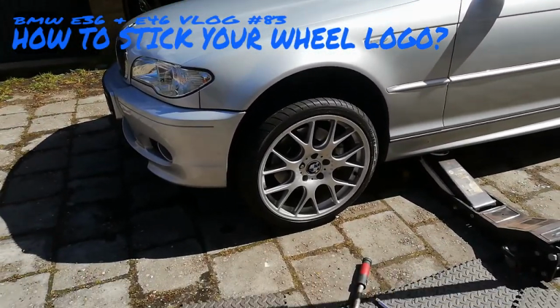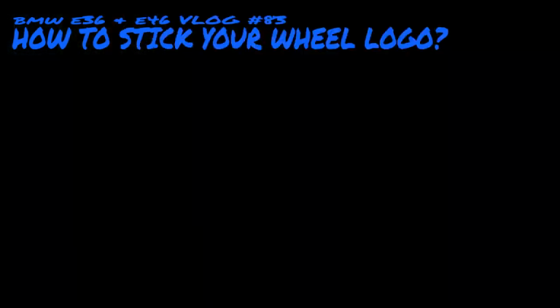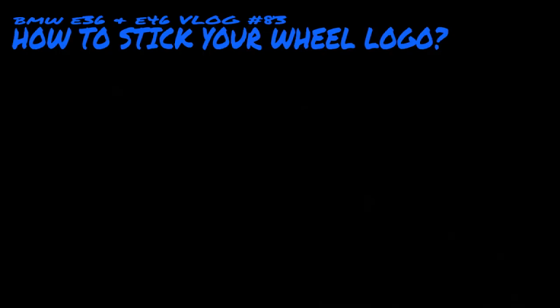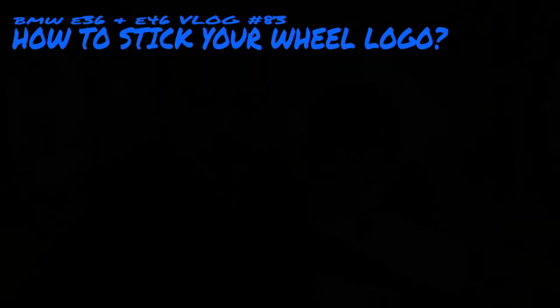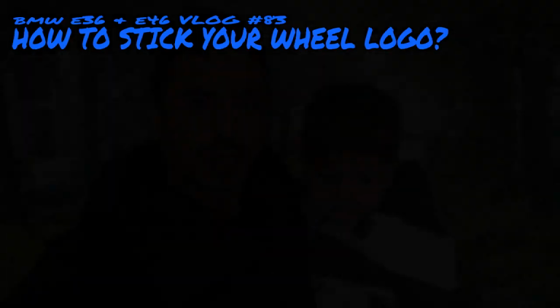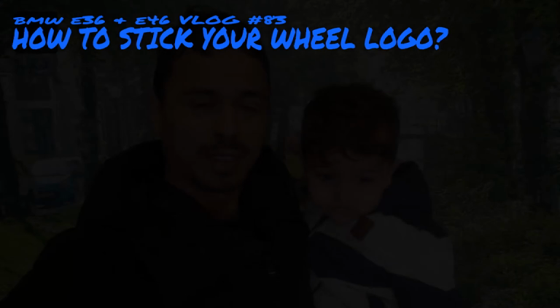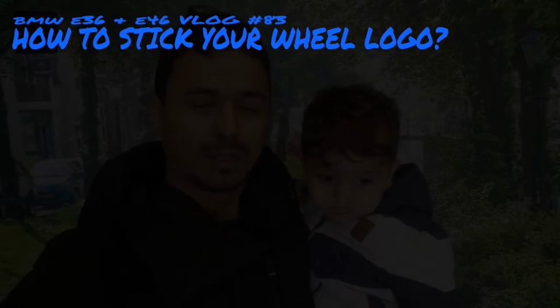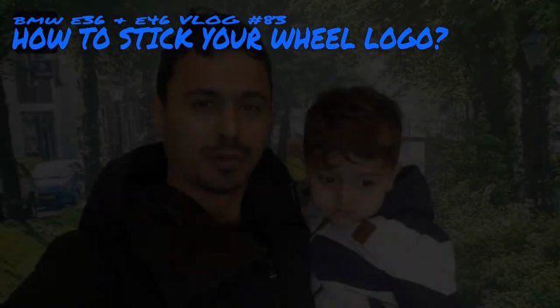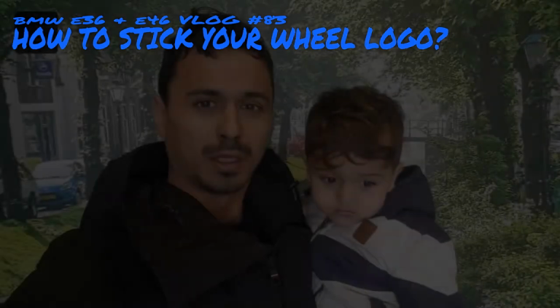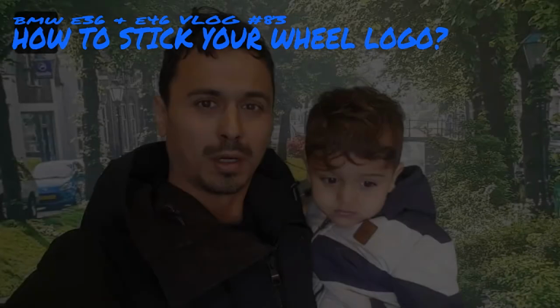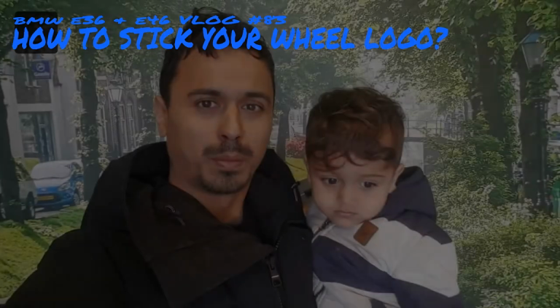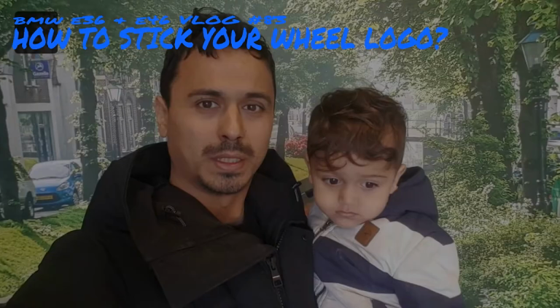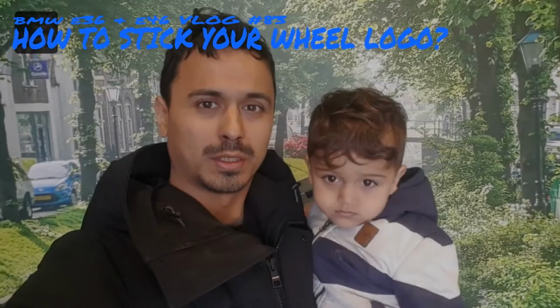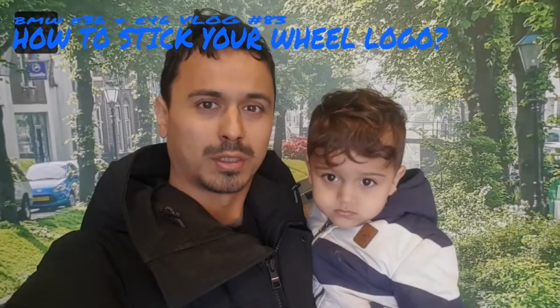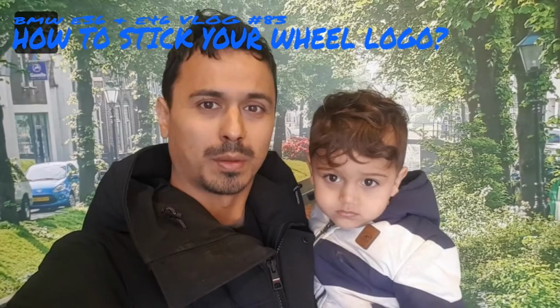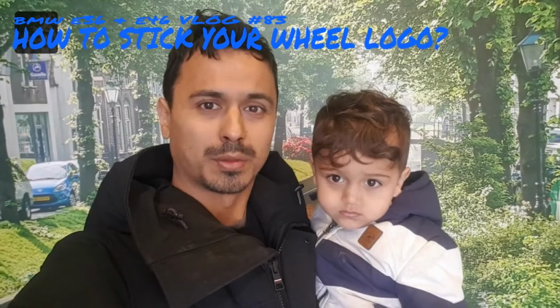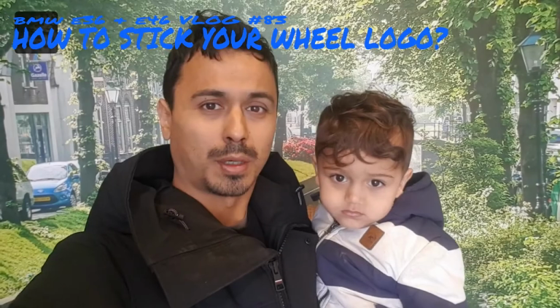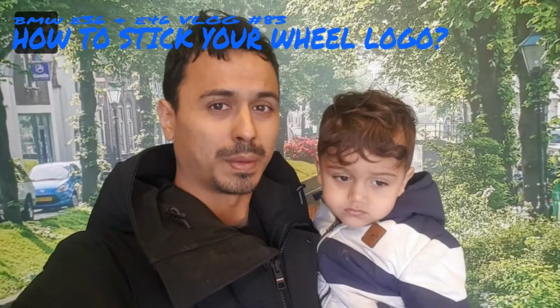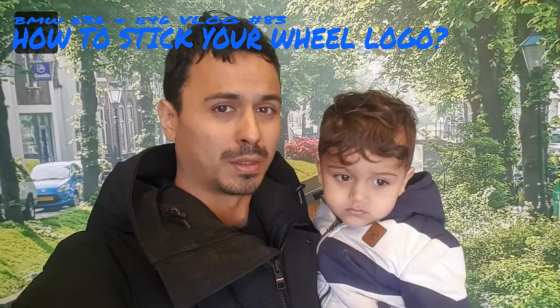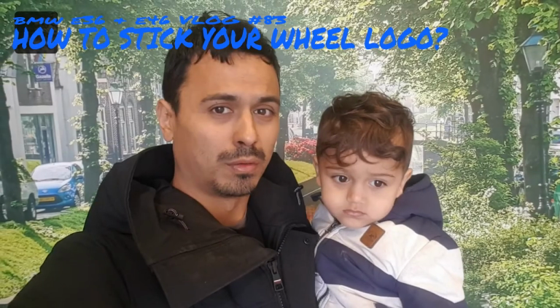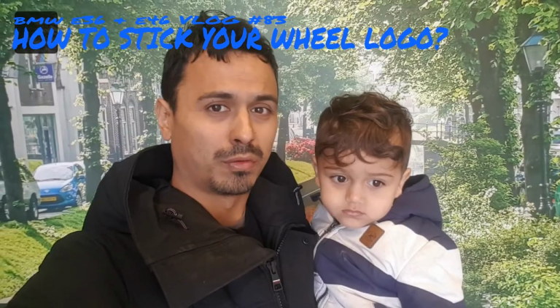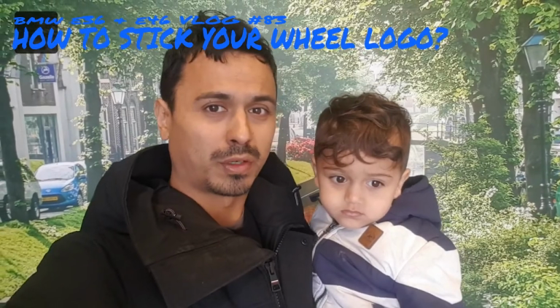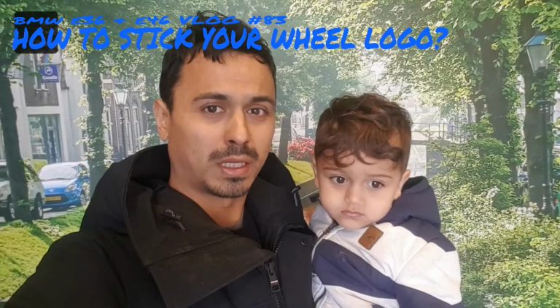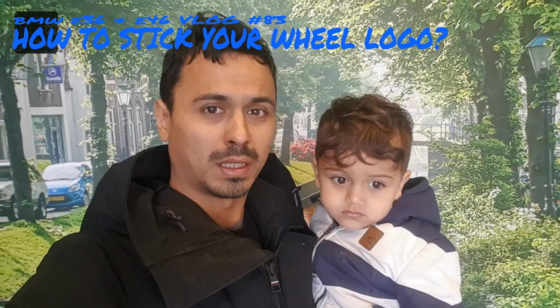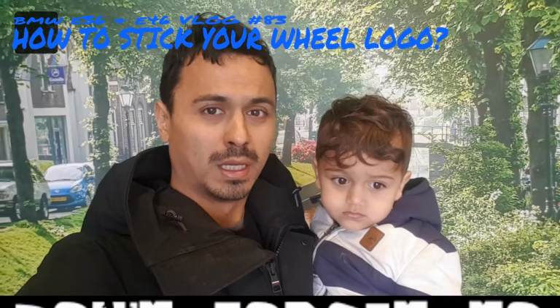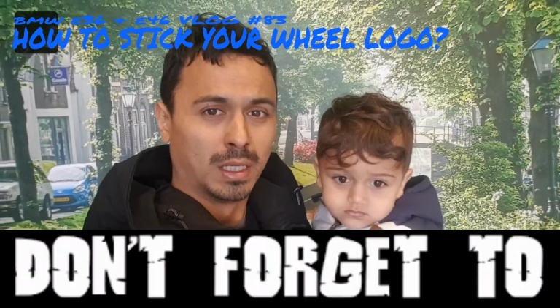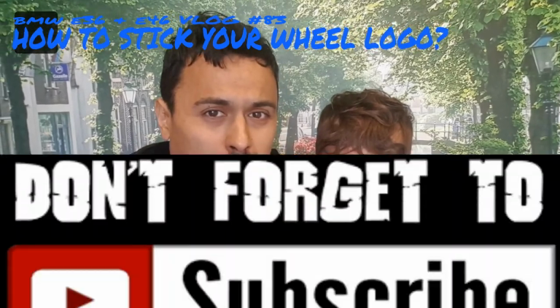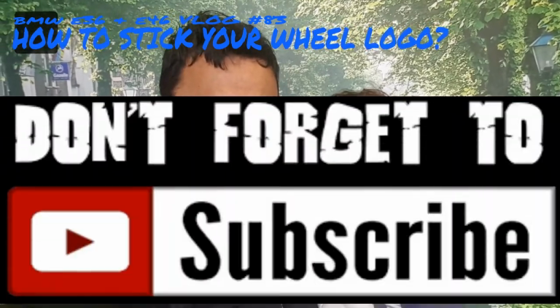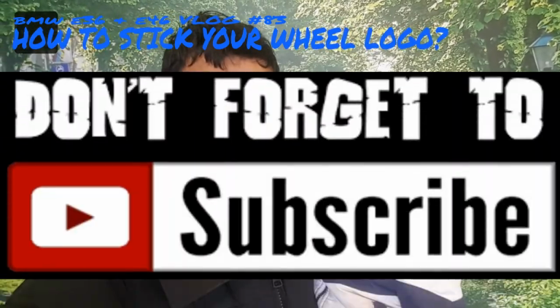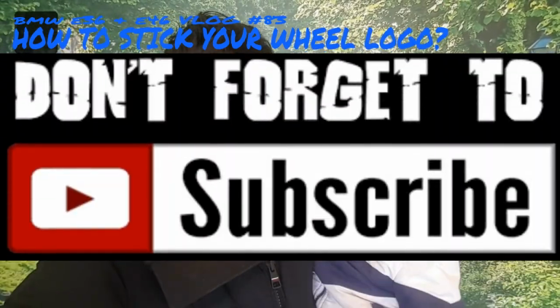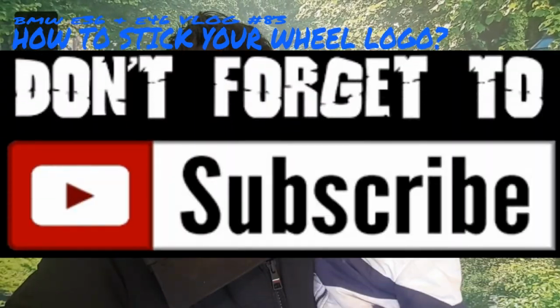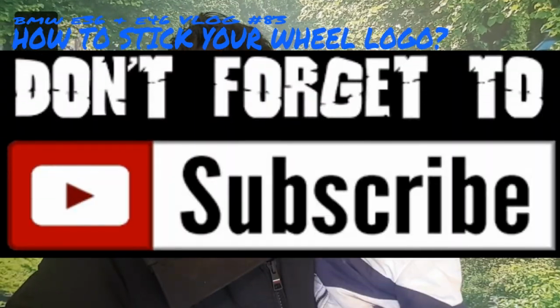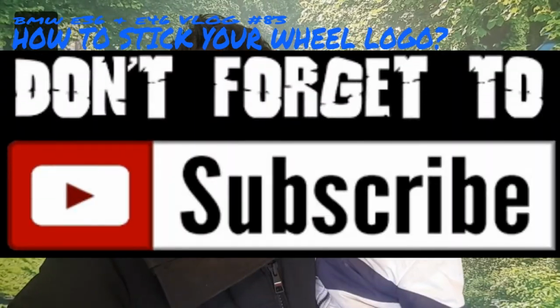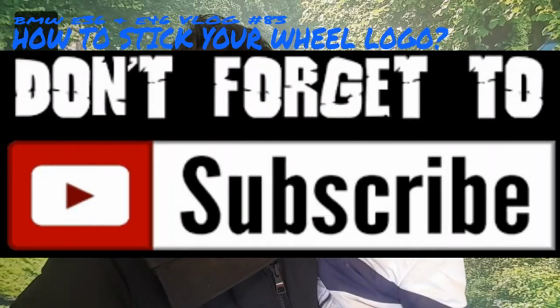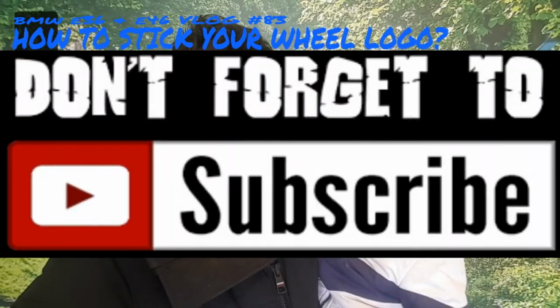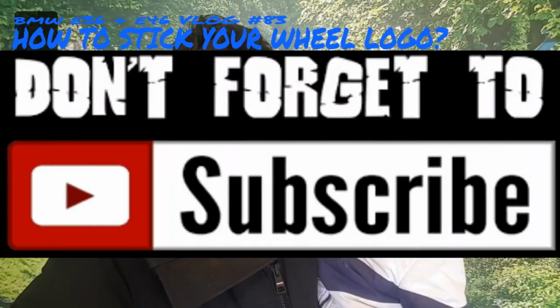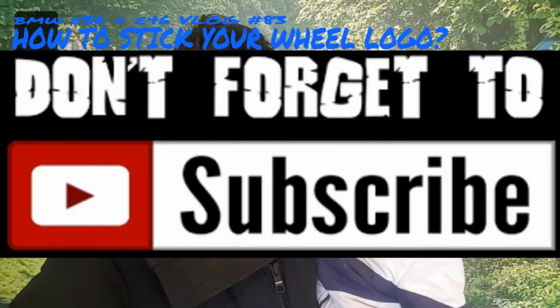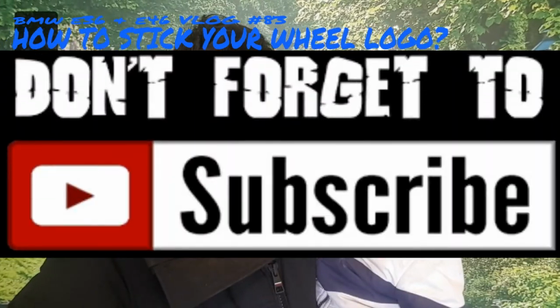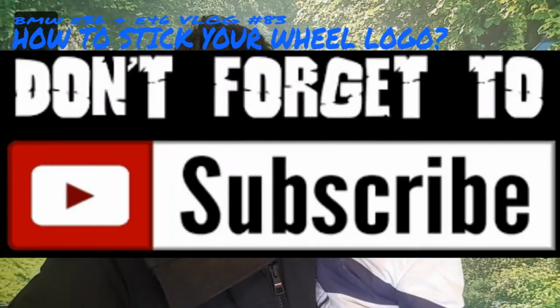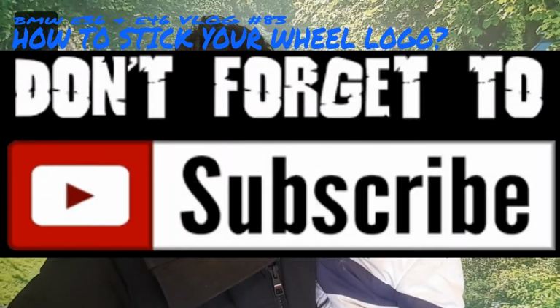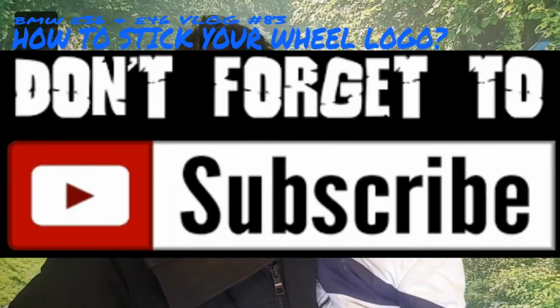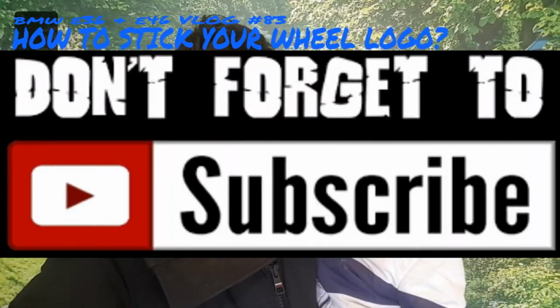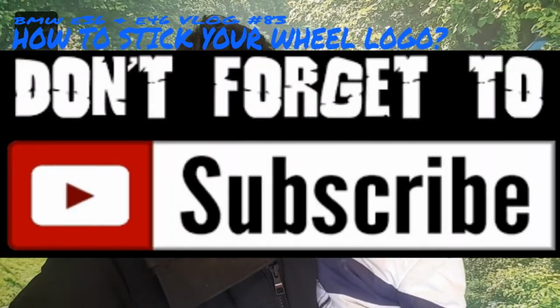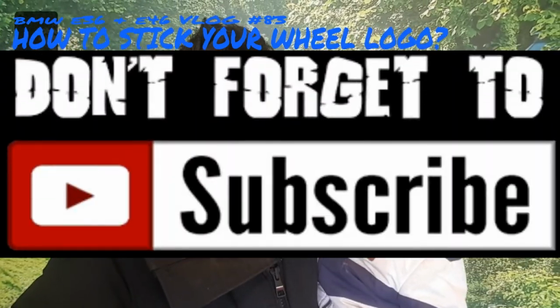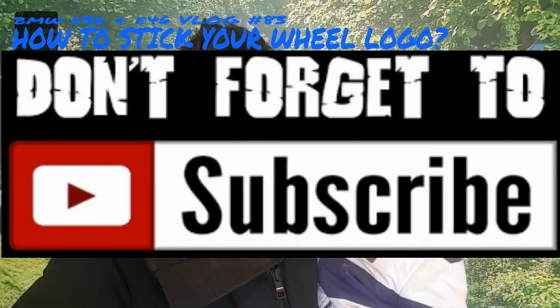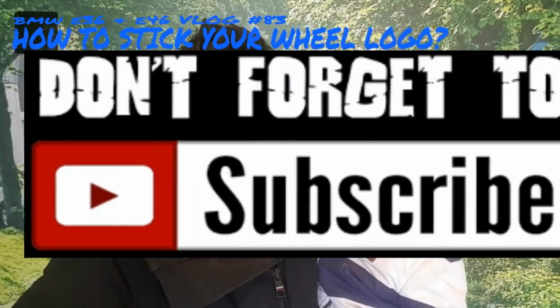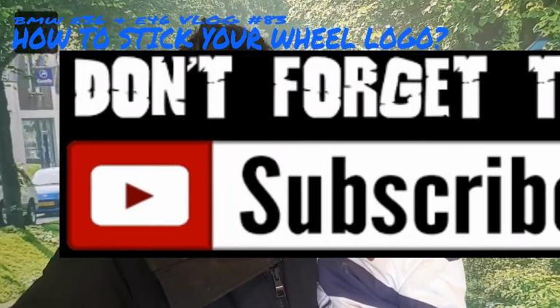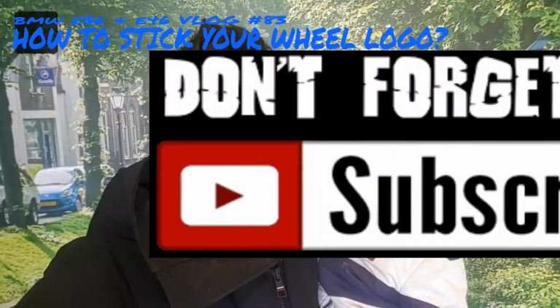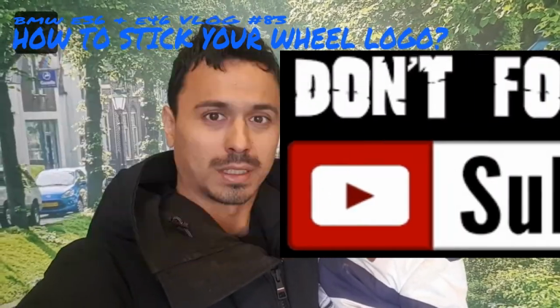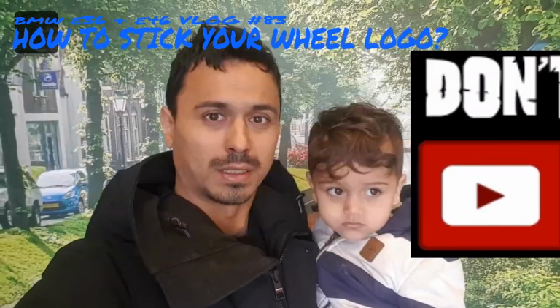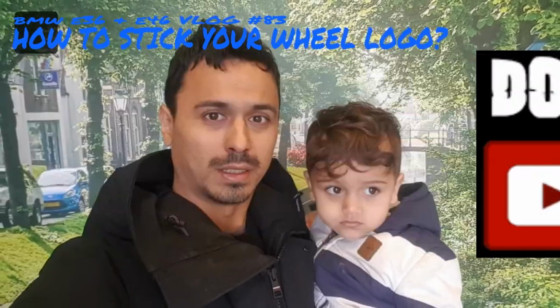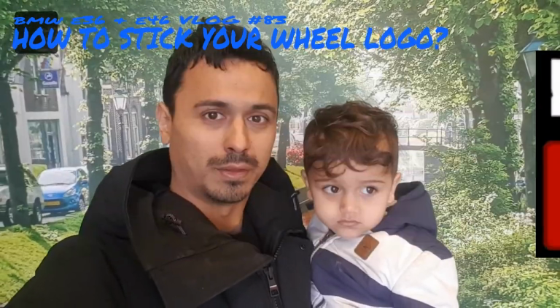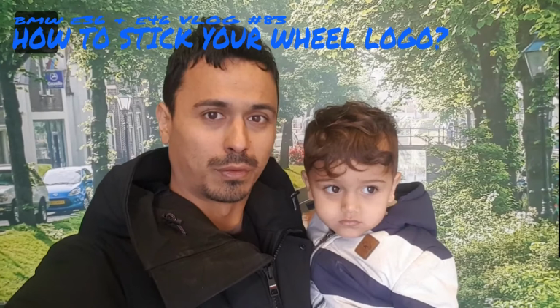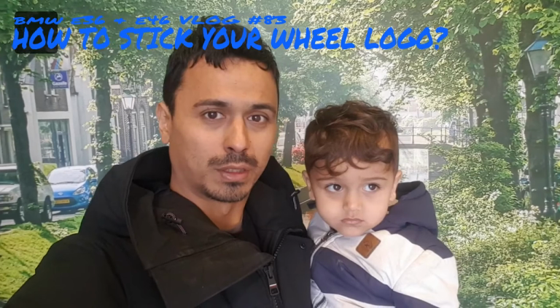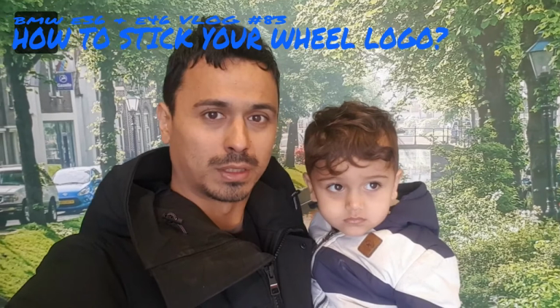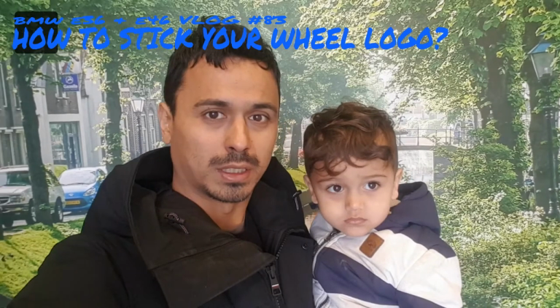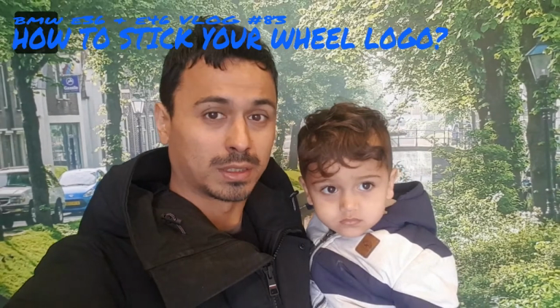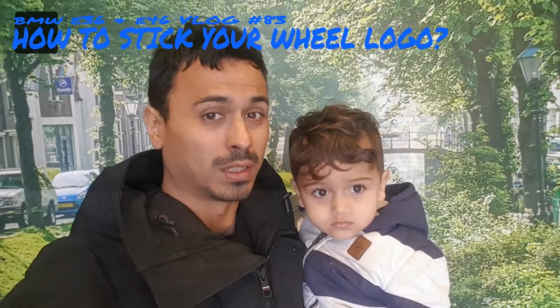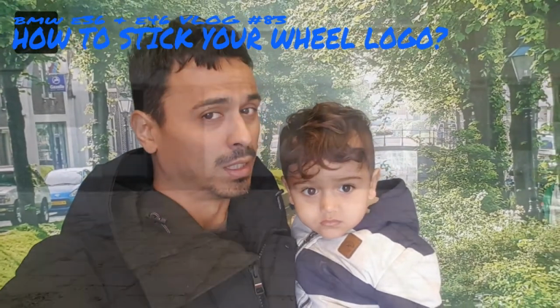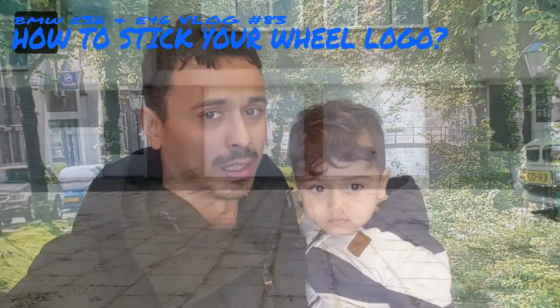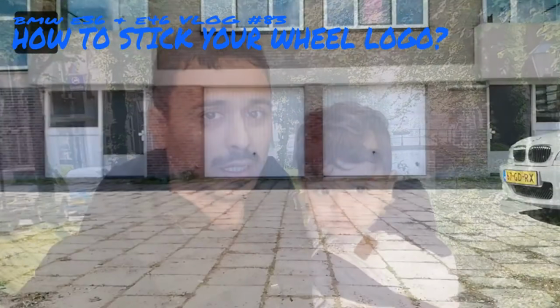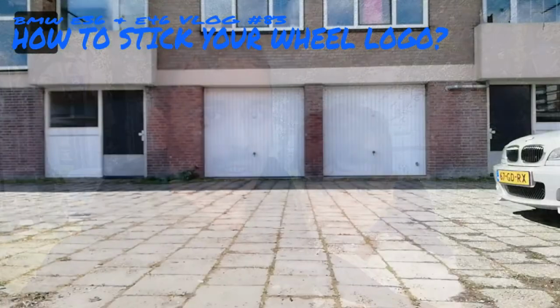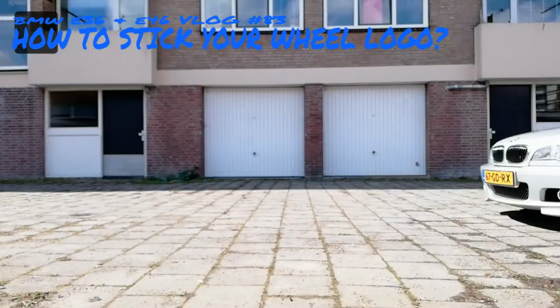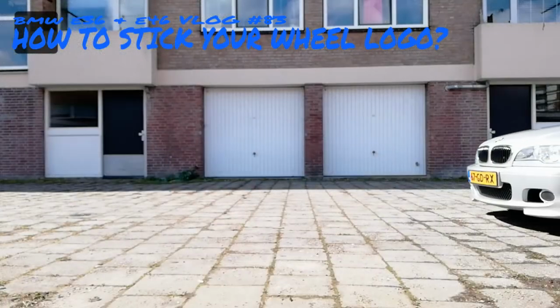If you liked the video please hit the thumbs up and don't forget to hit the subscribe button for more updates on the E36 and E46. Later guys!